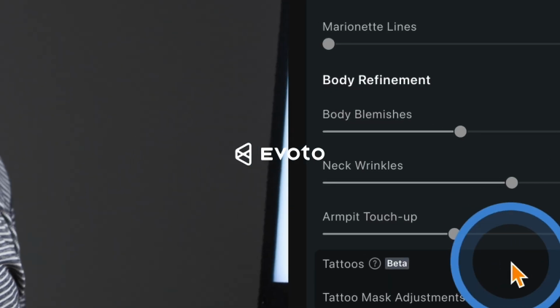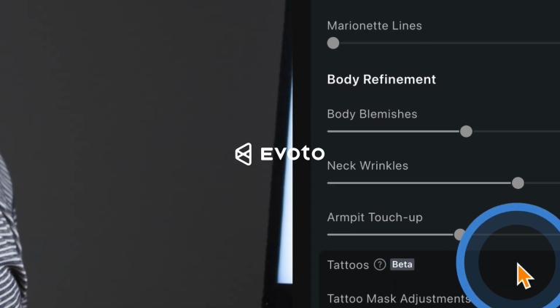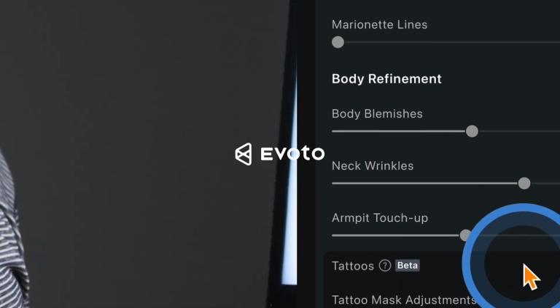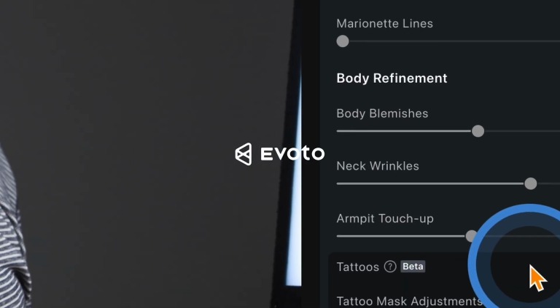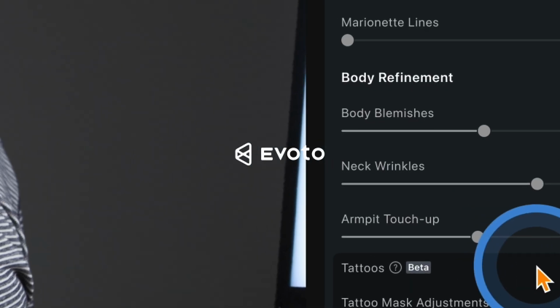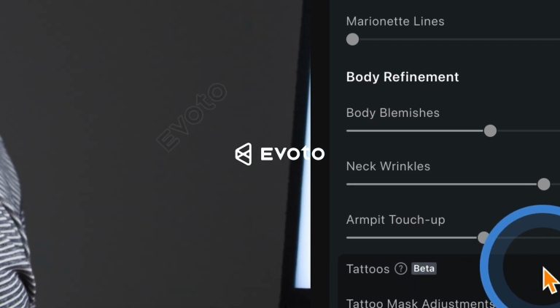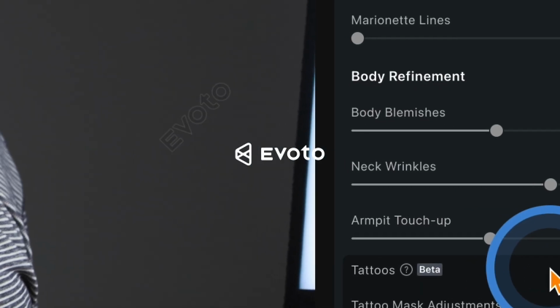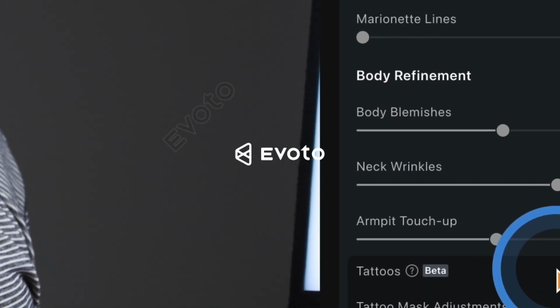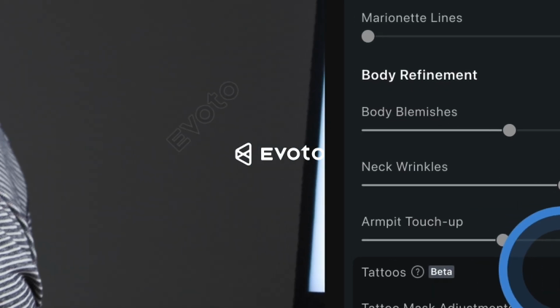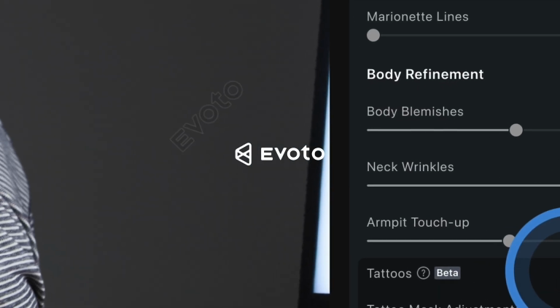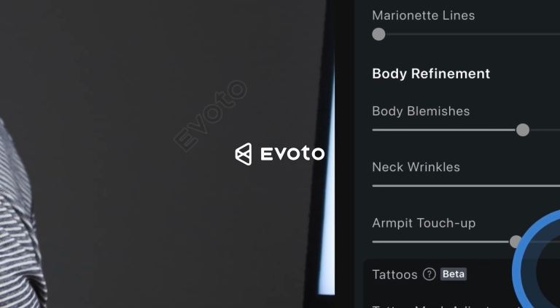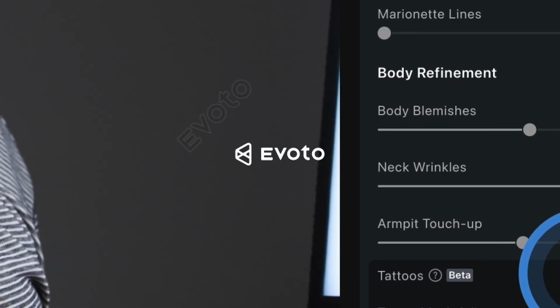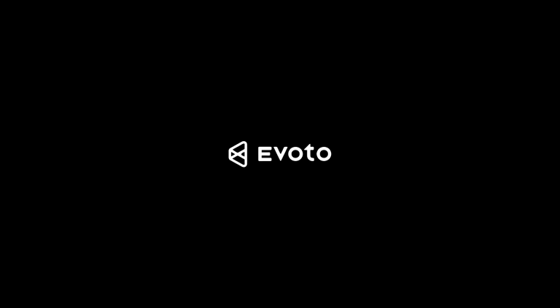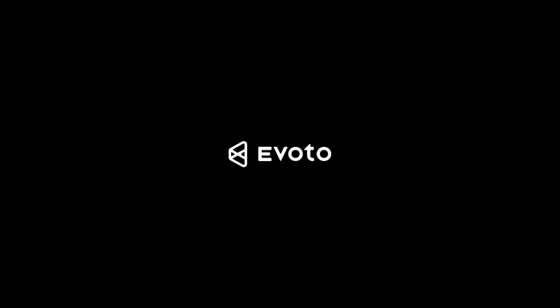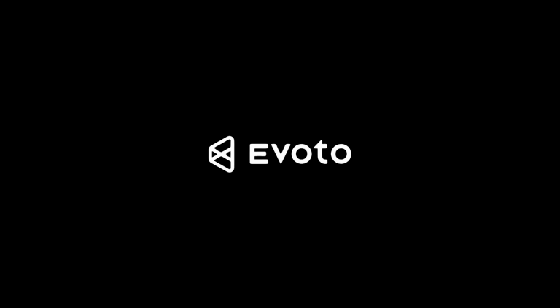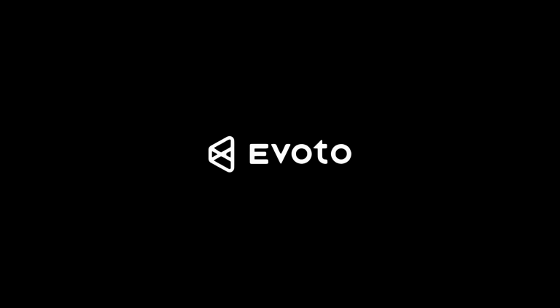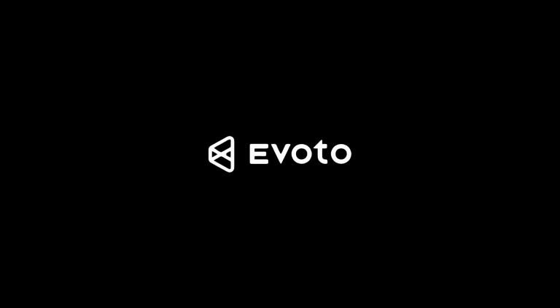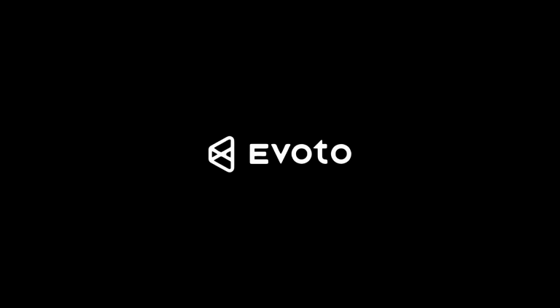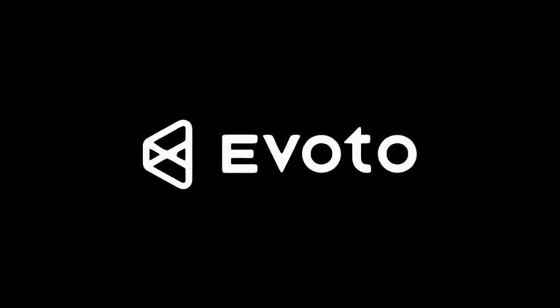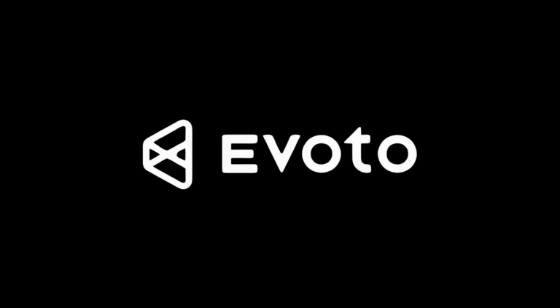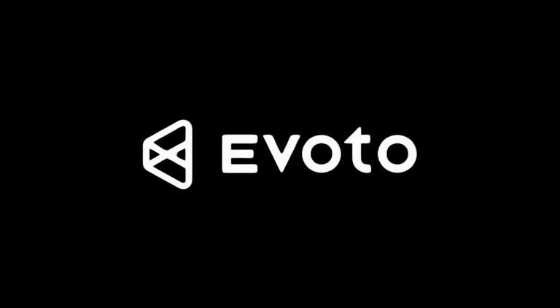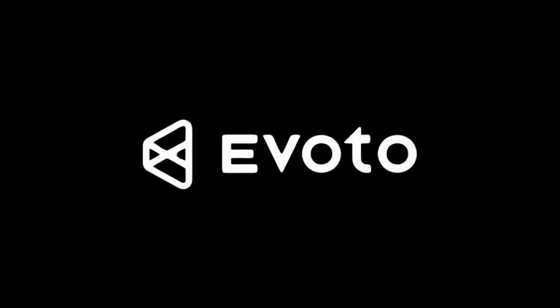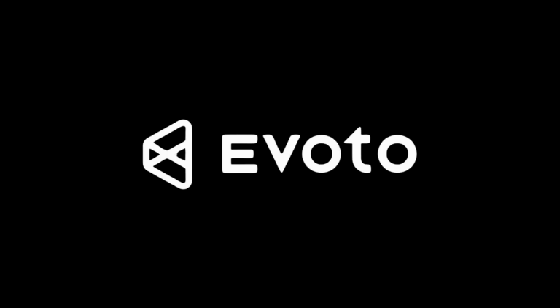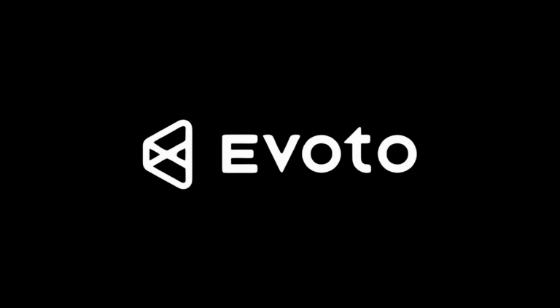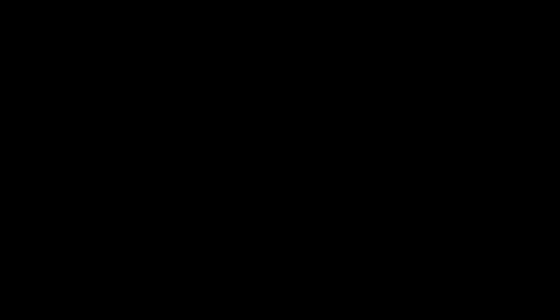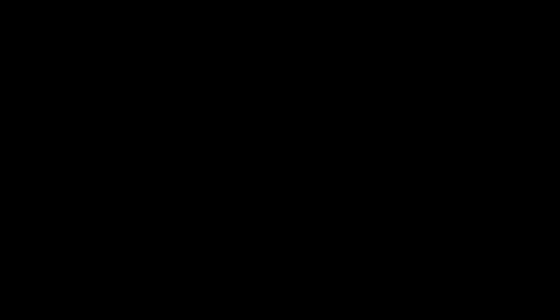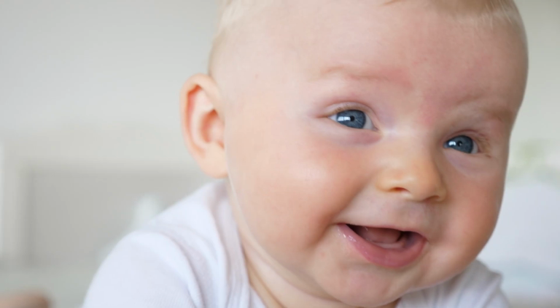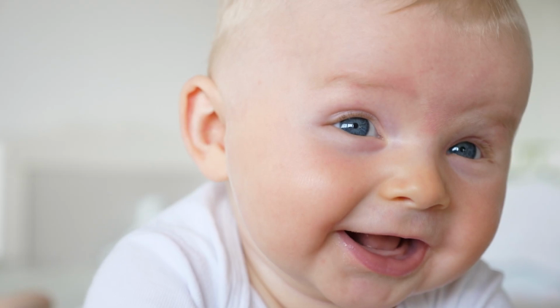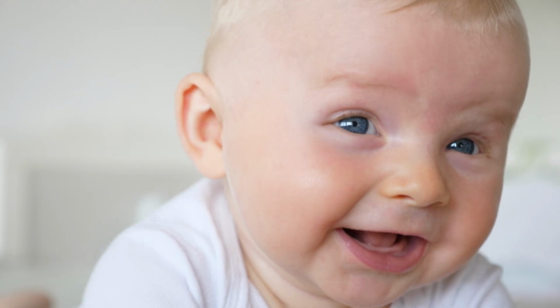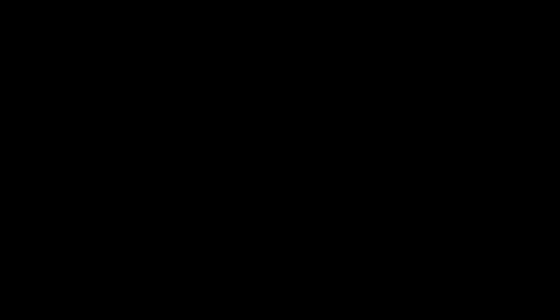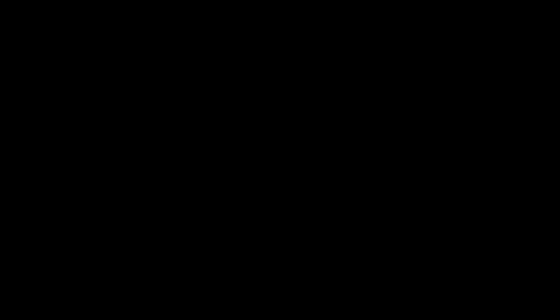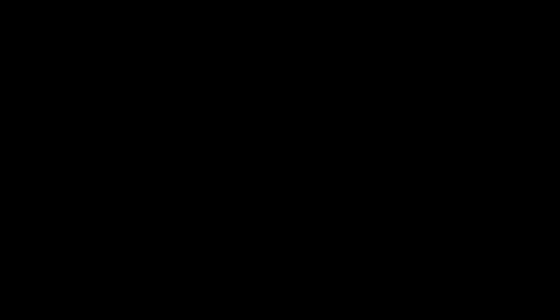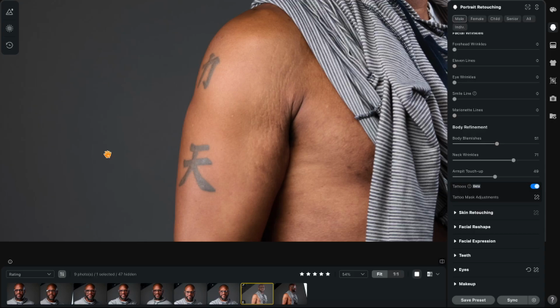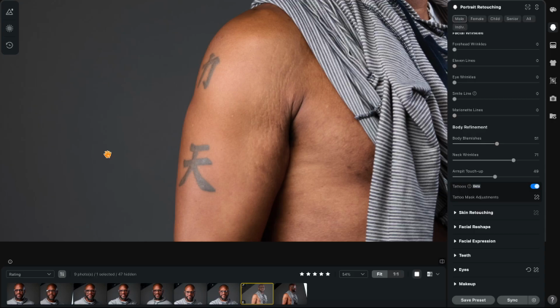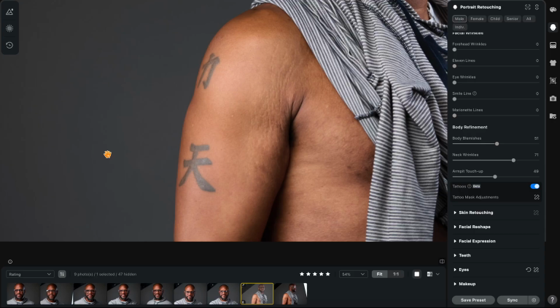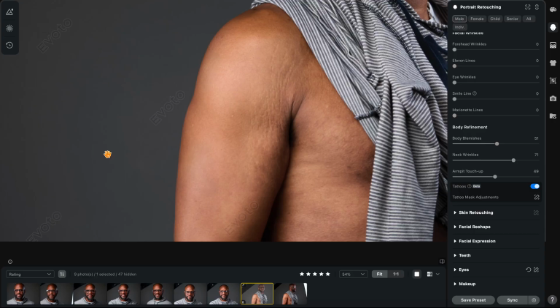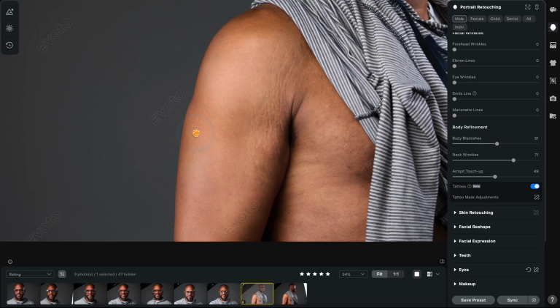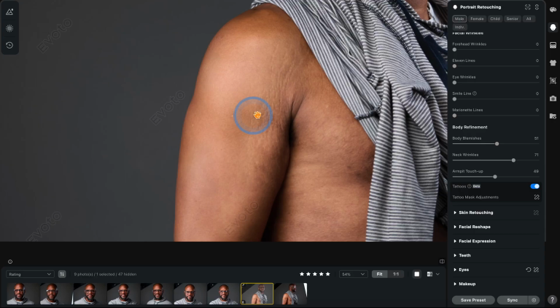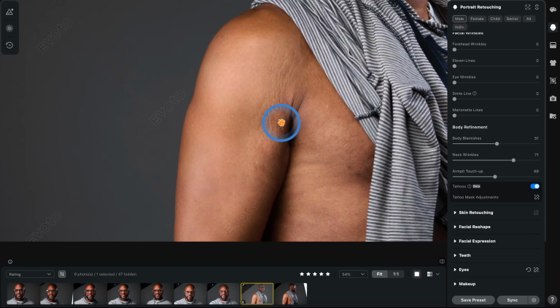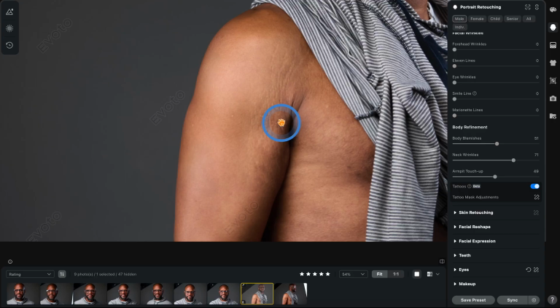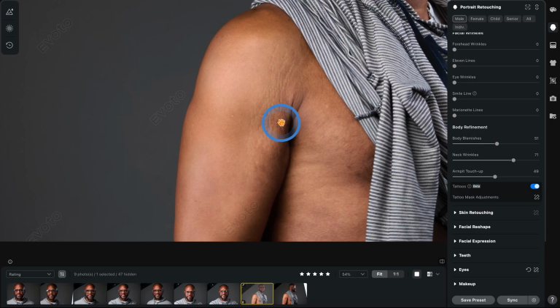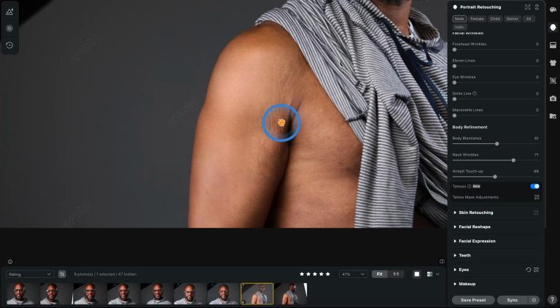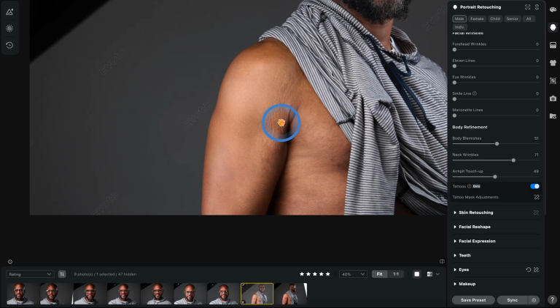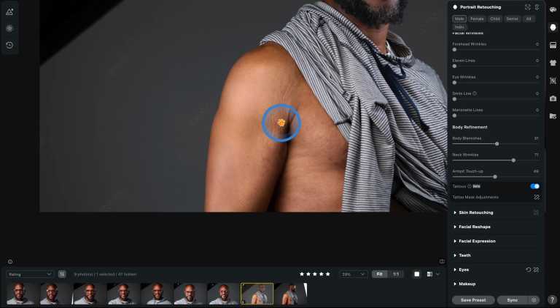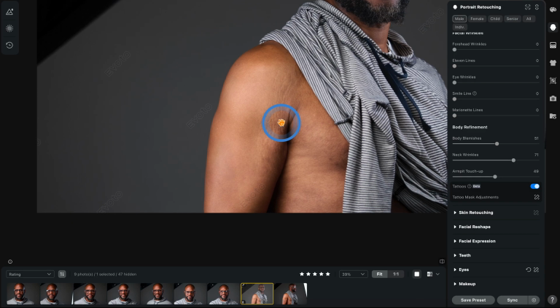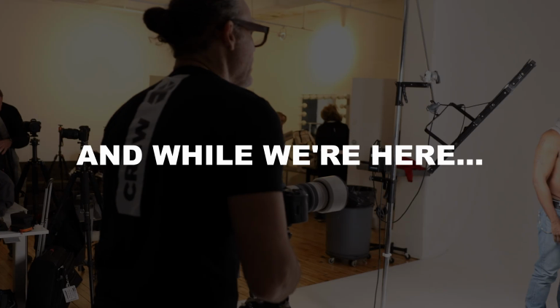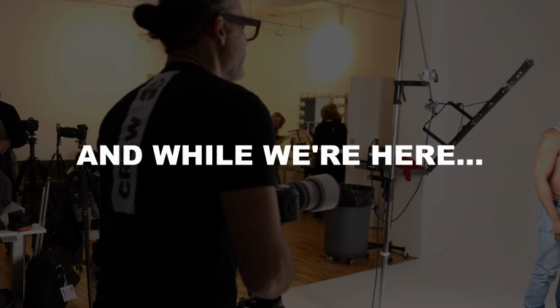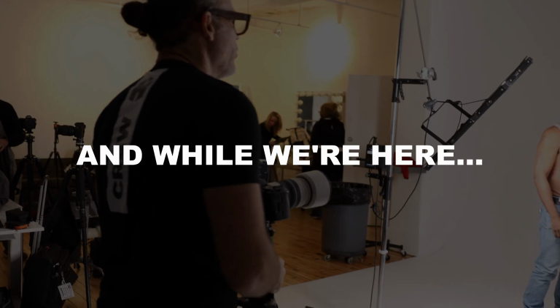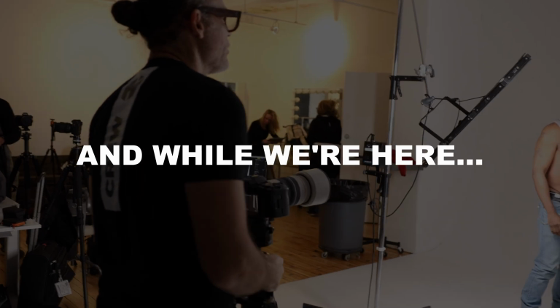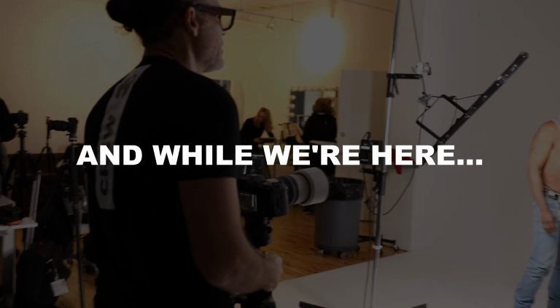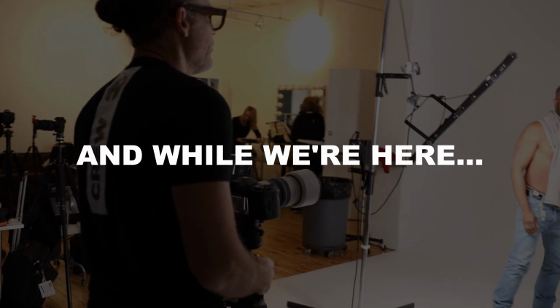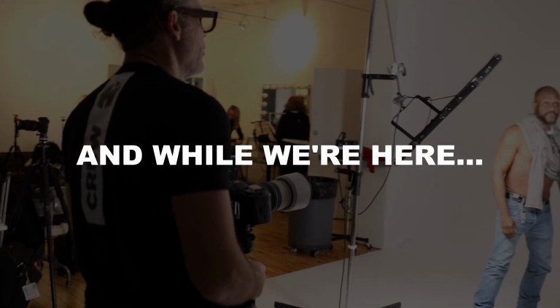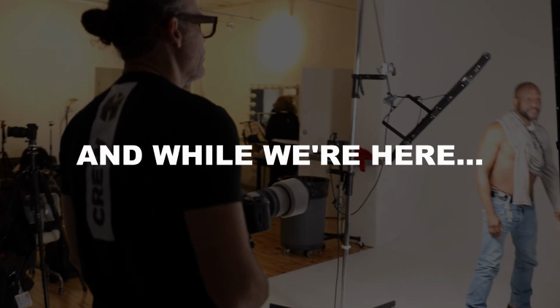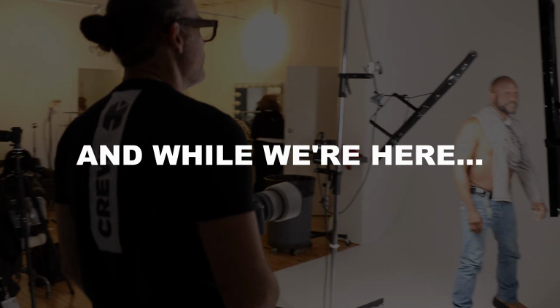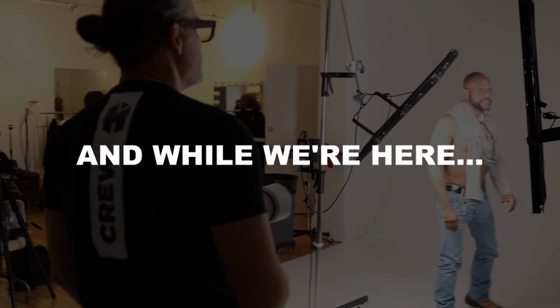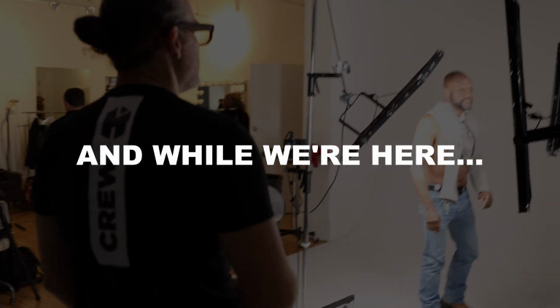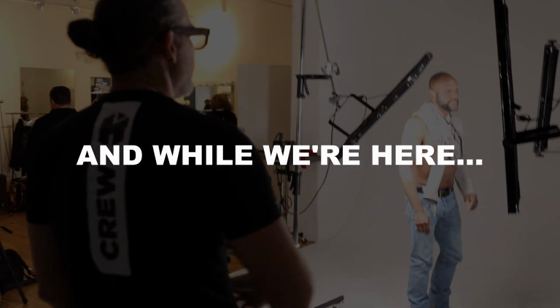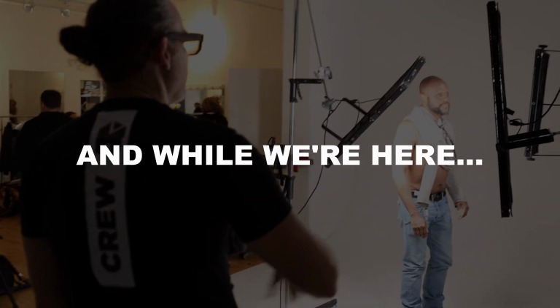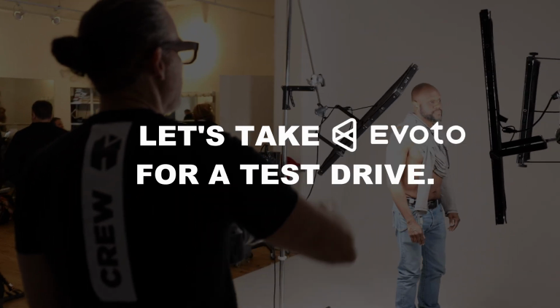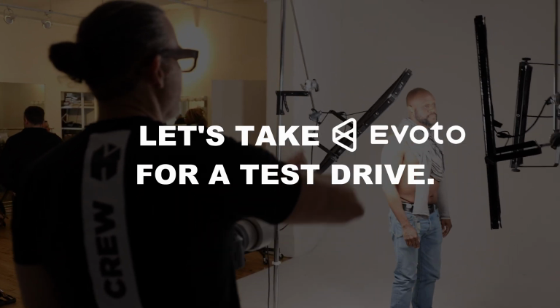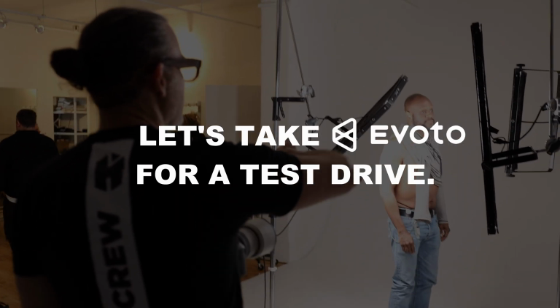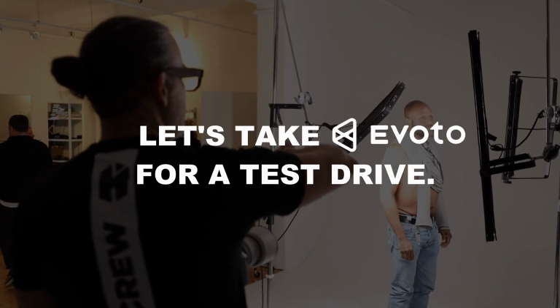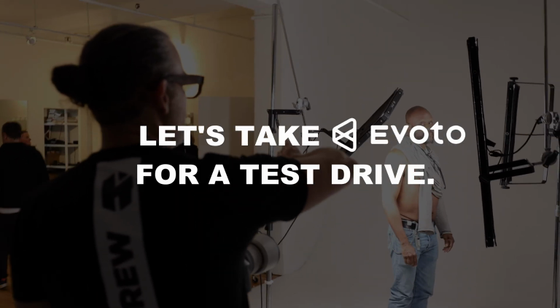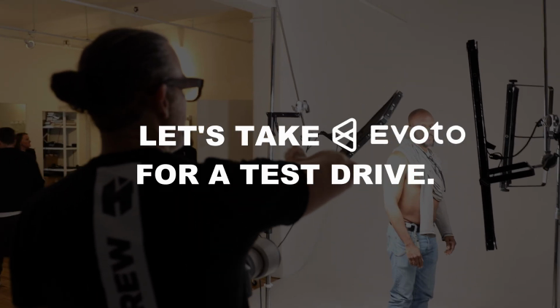Evoto, baby. Unbelievable. Step forward, step a little bit this way.